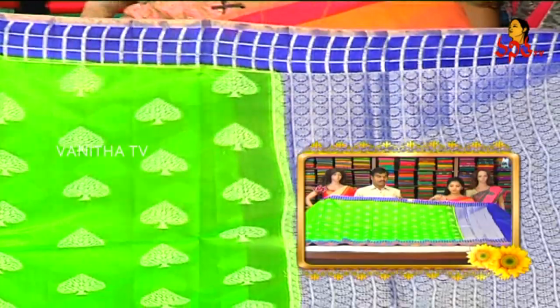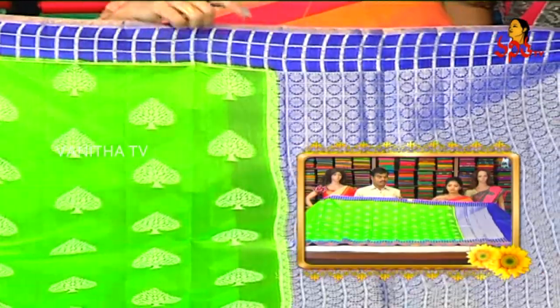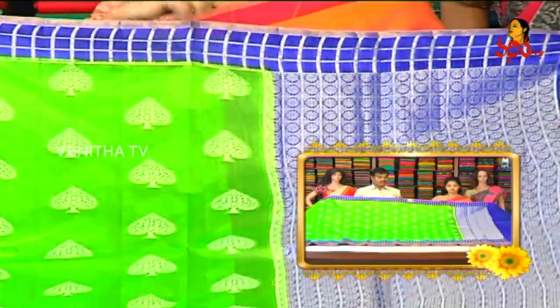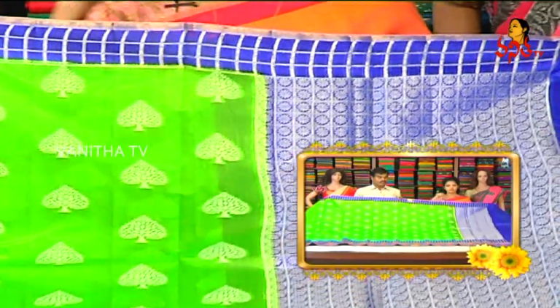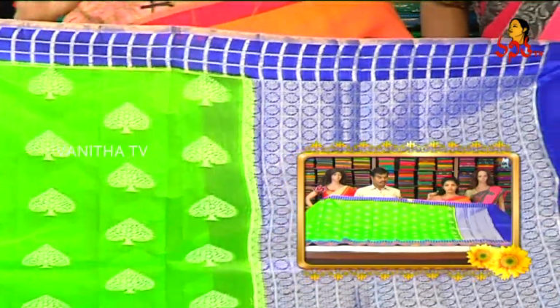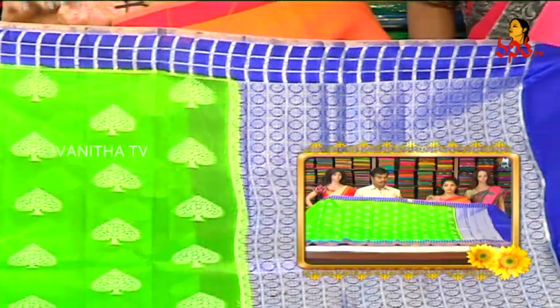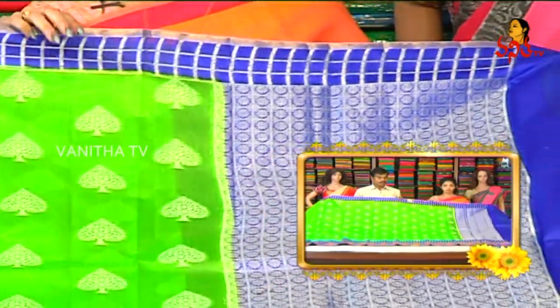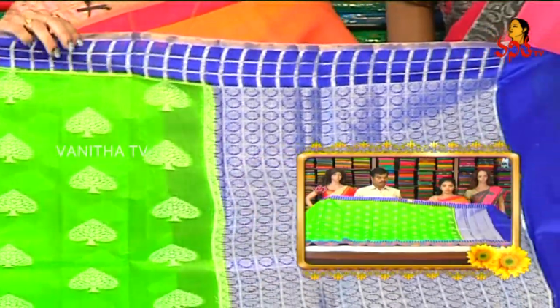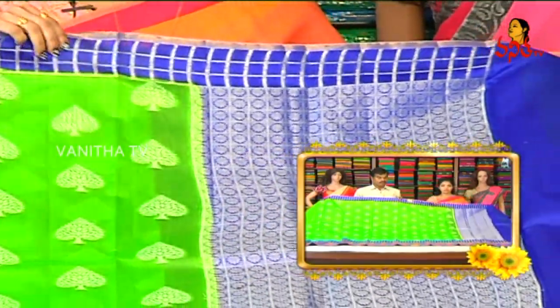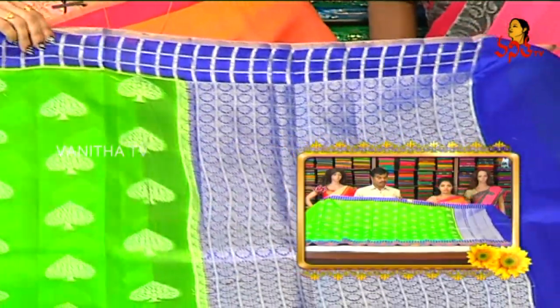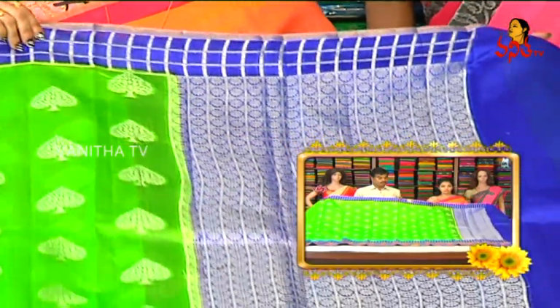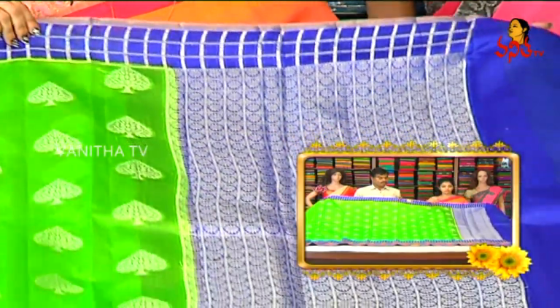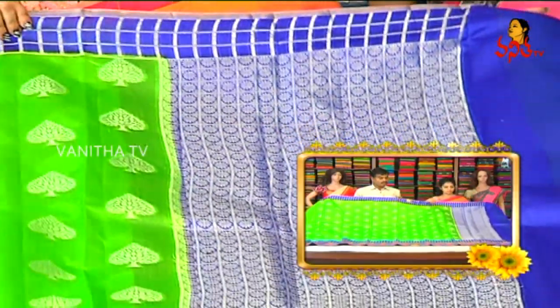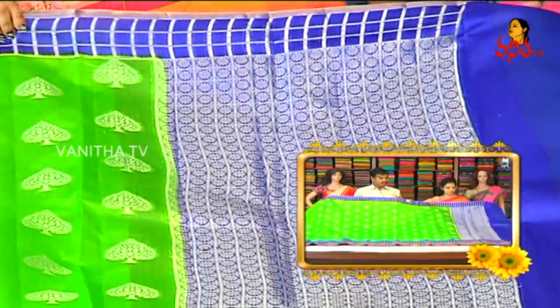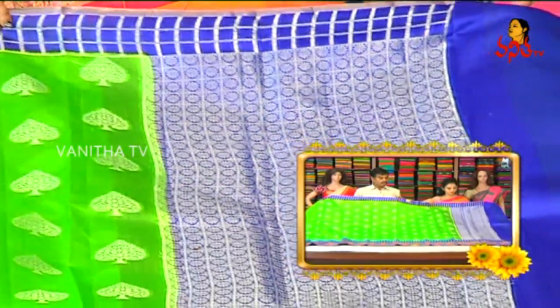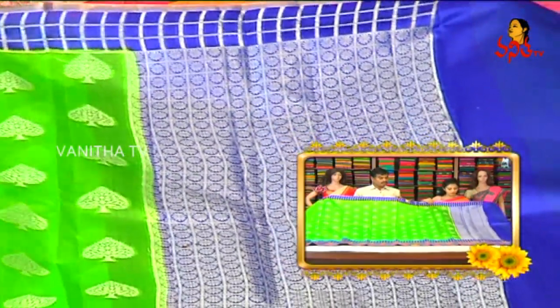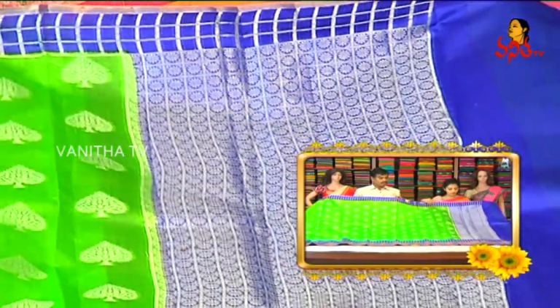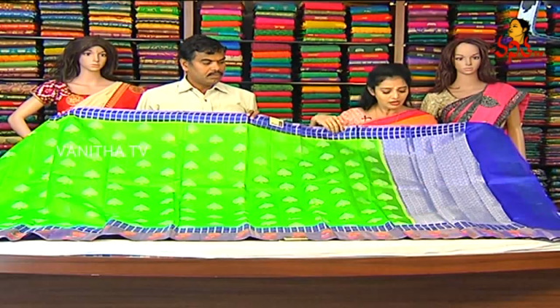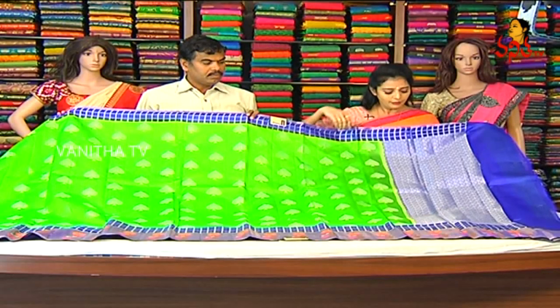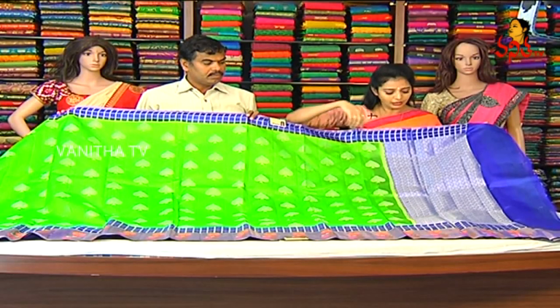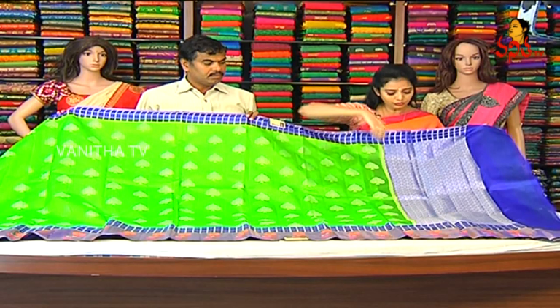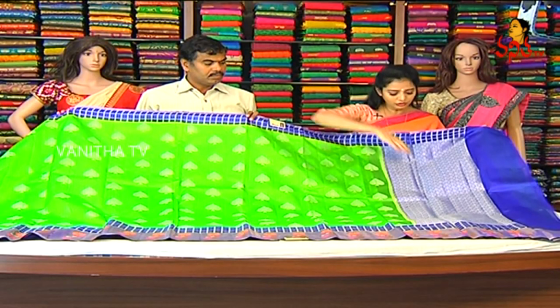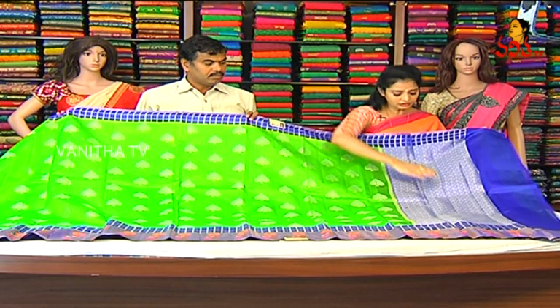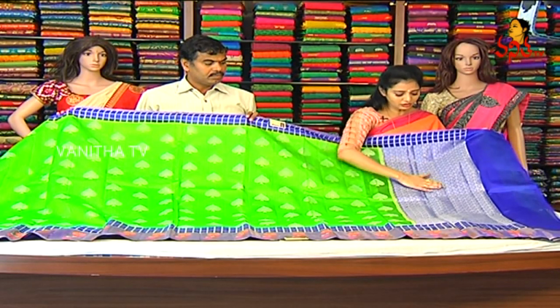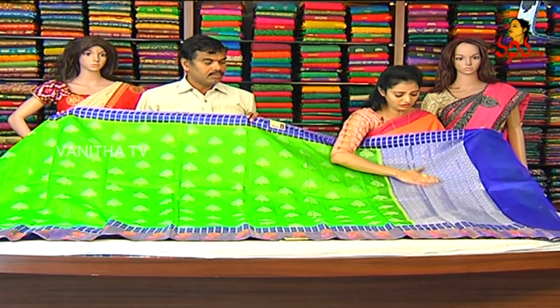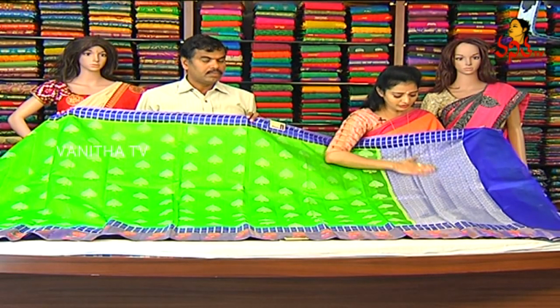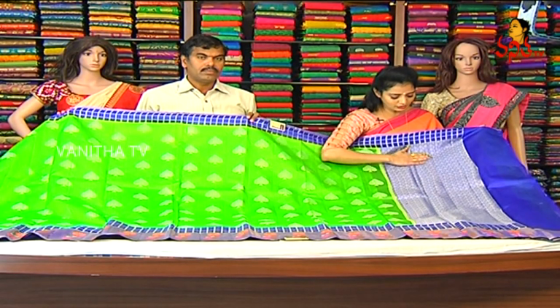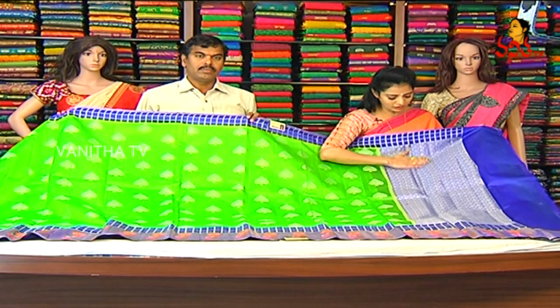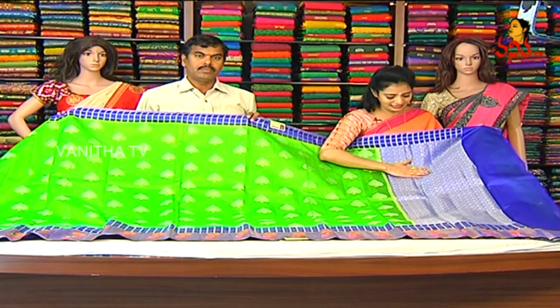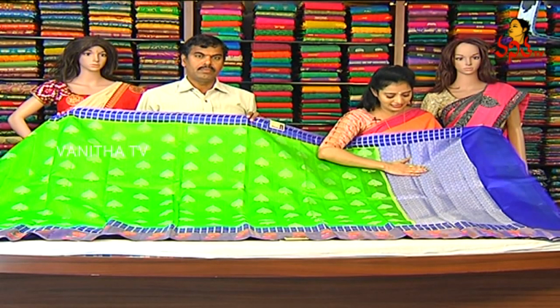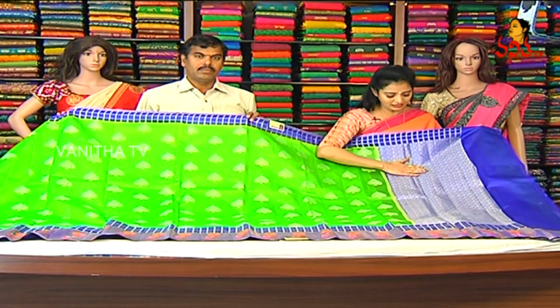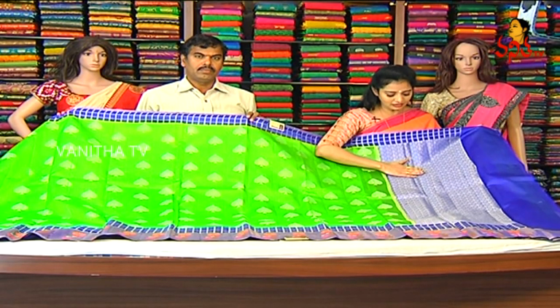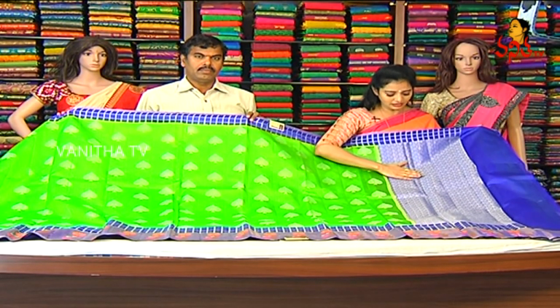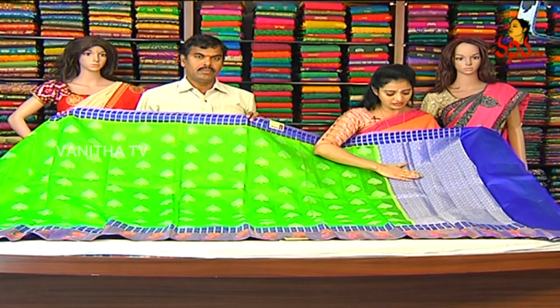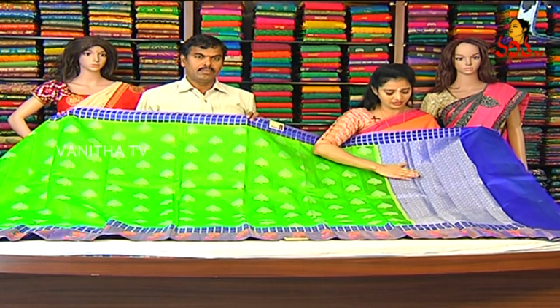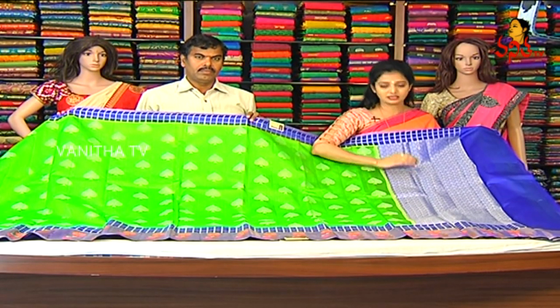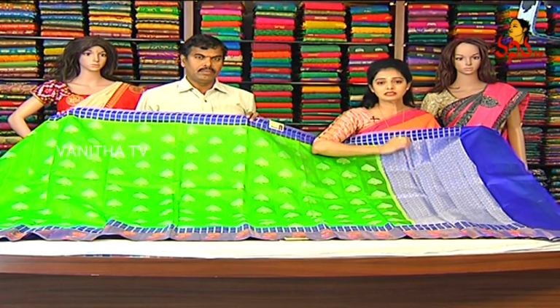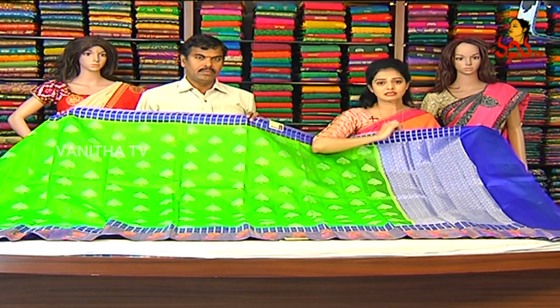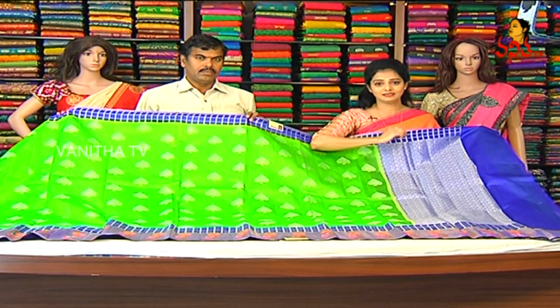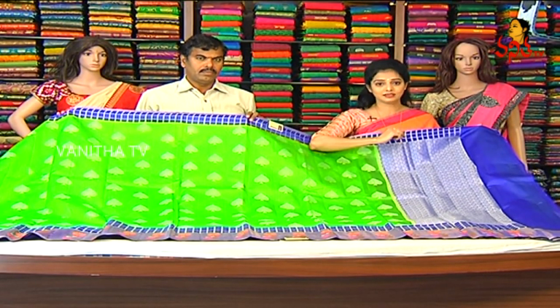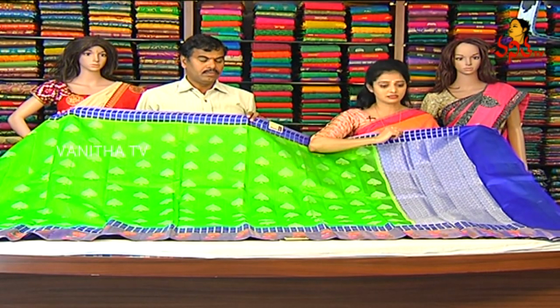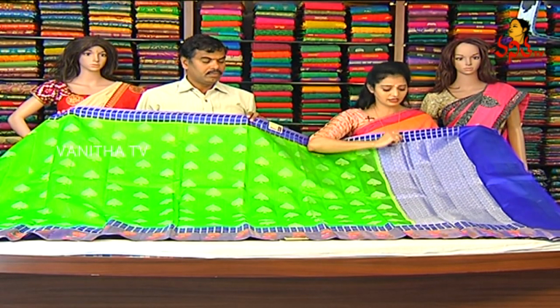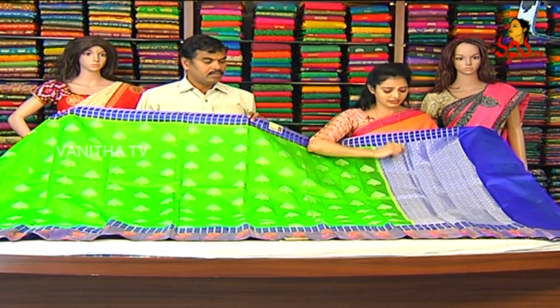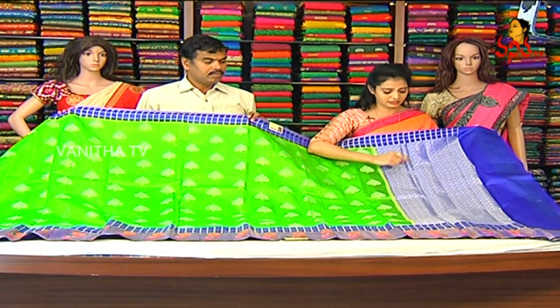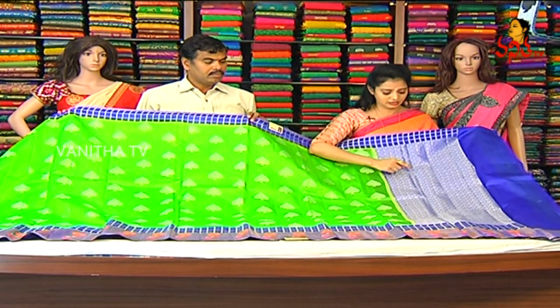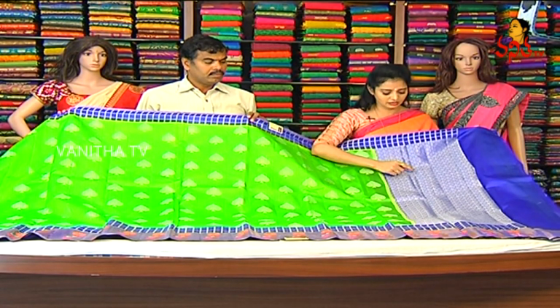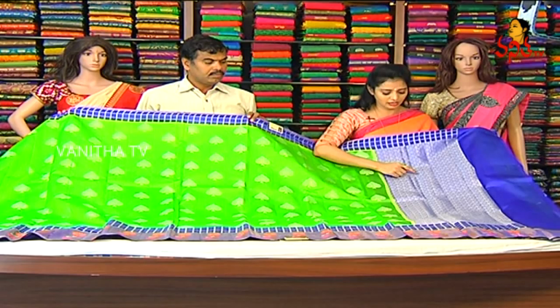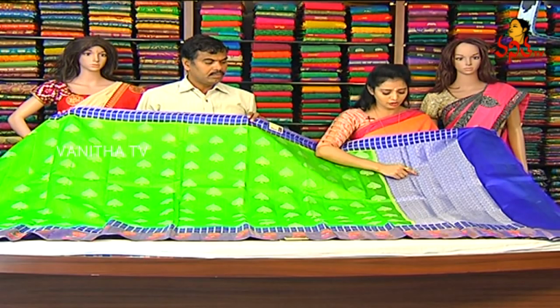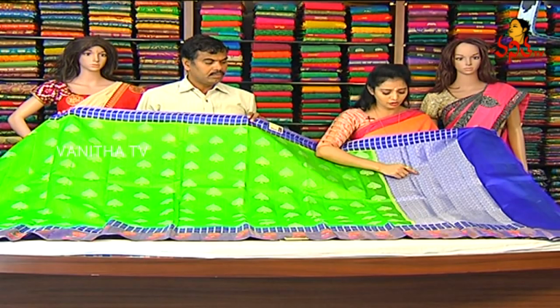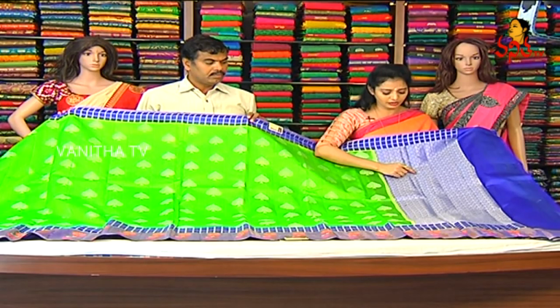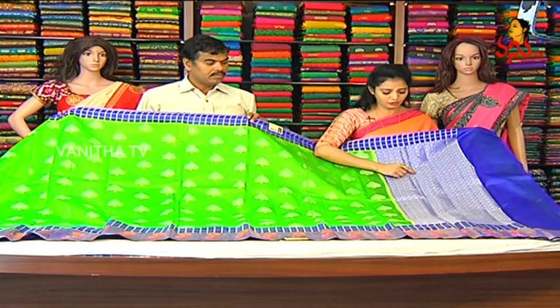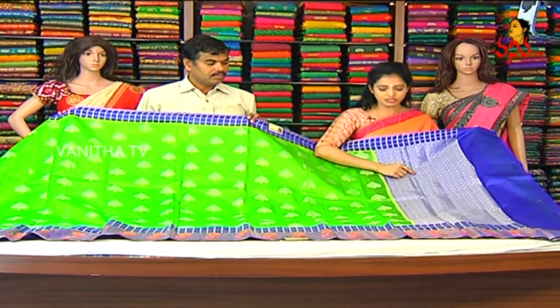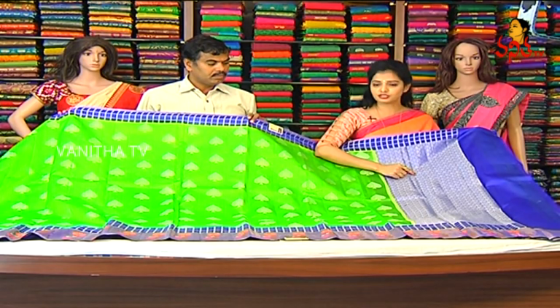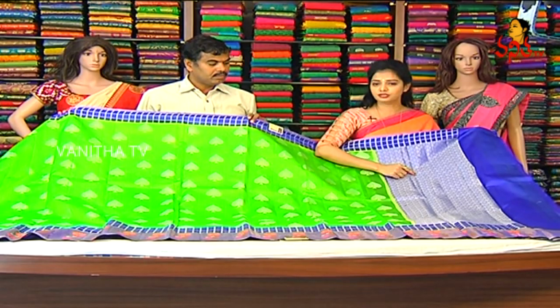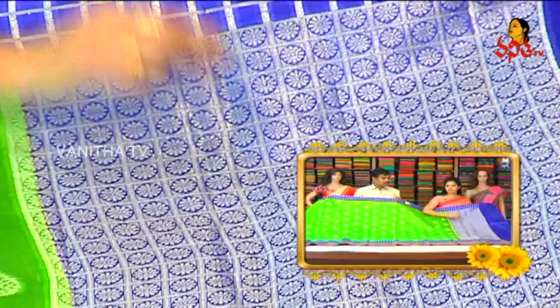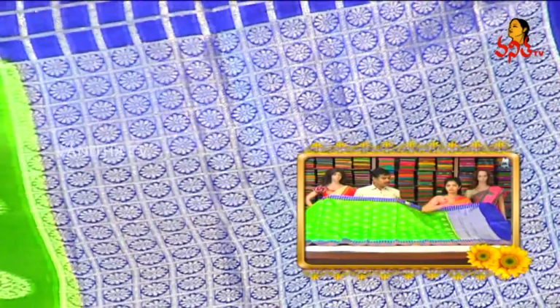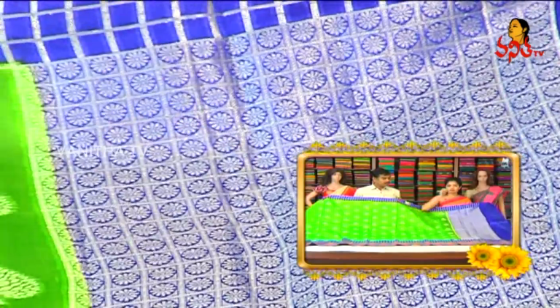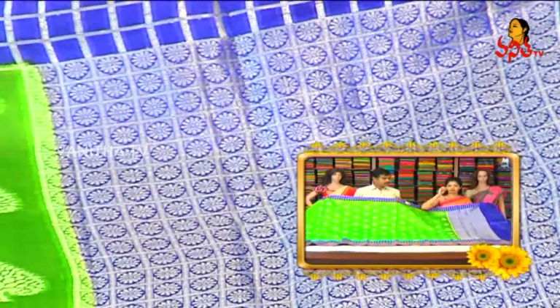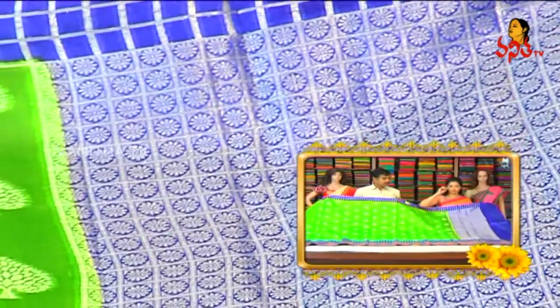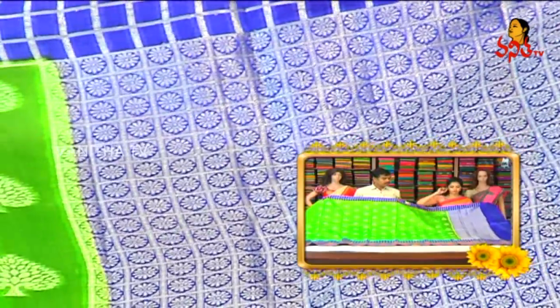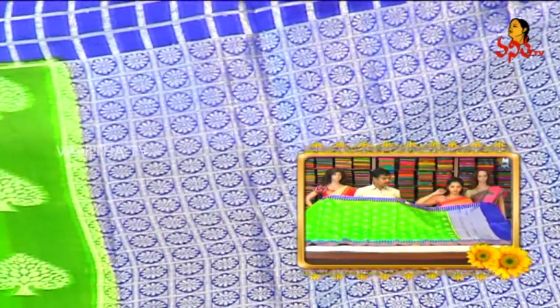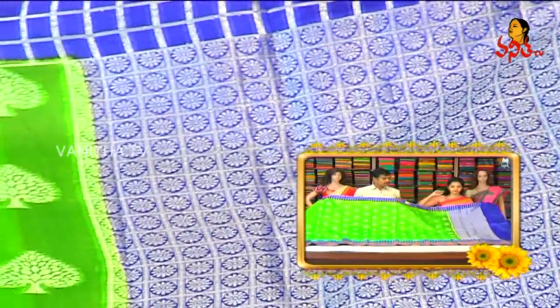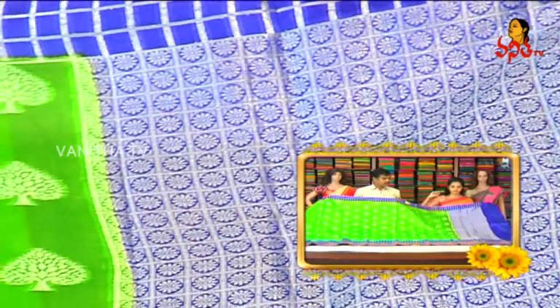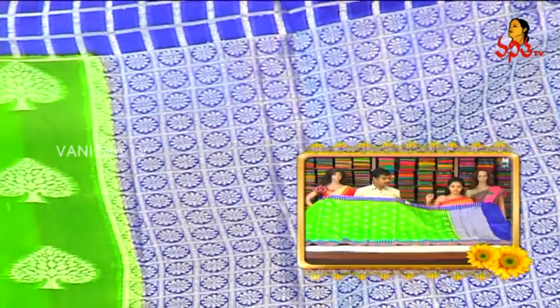First, let's take a look at the pallu. I have a layer of exact silver design, and I have a flower beauty design.